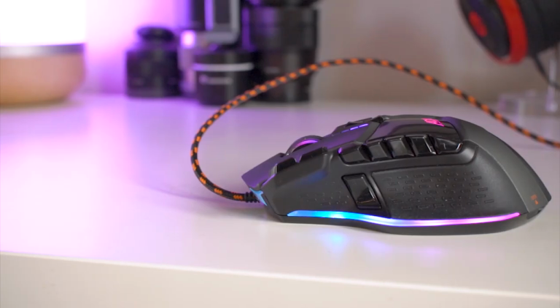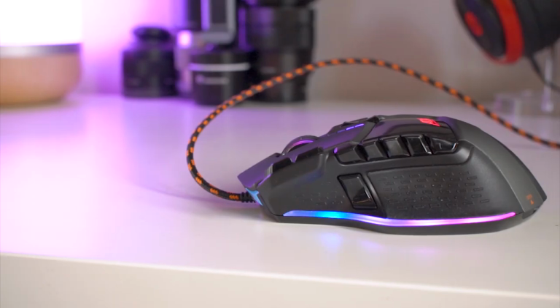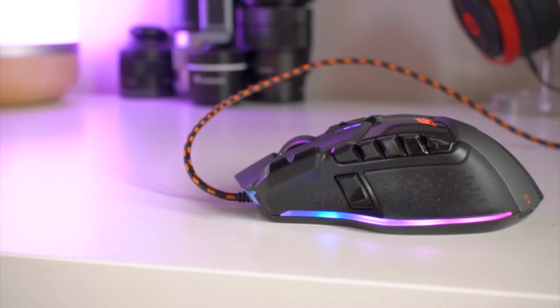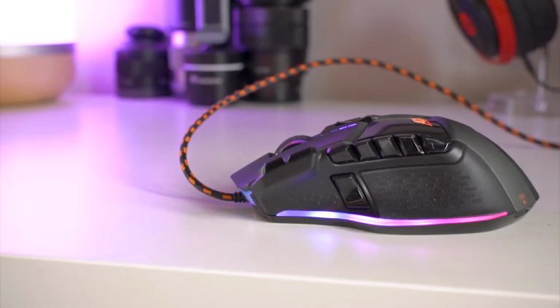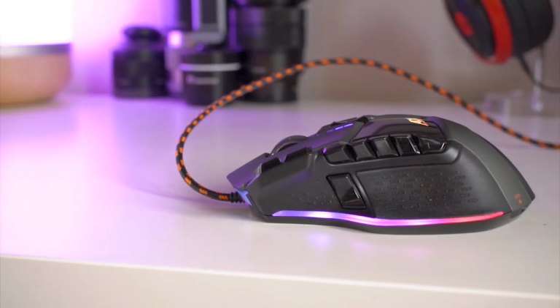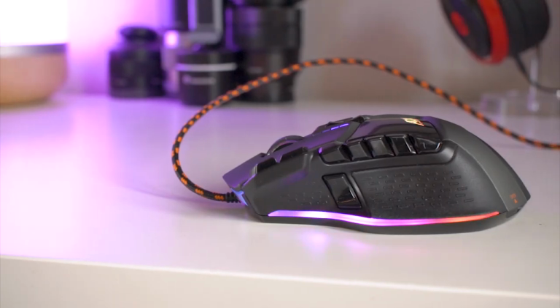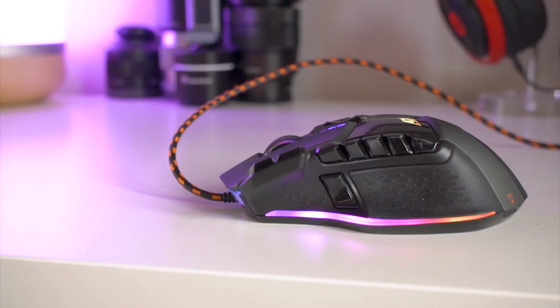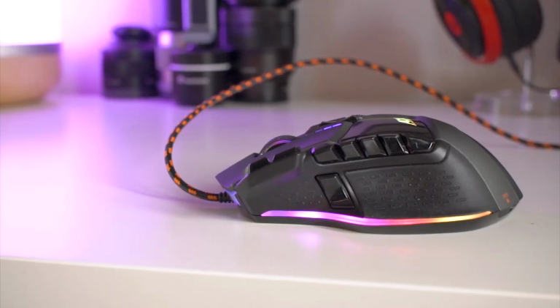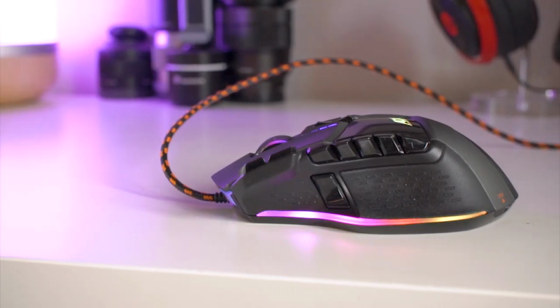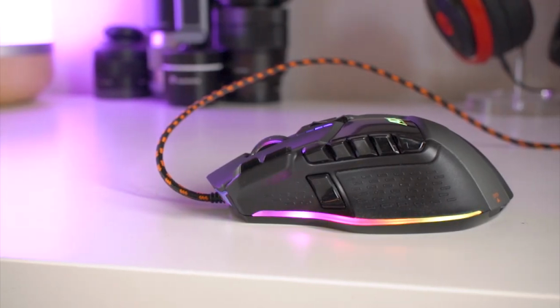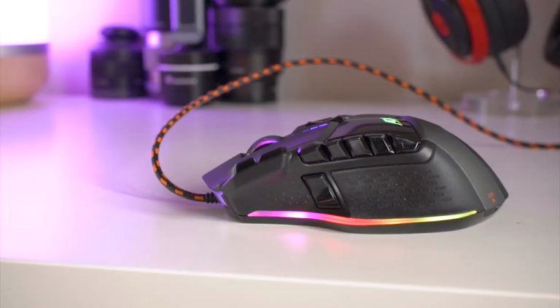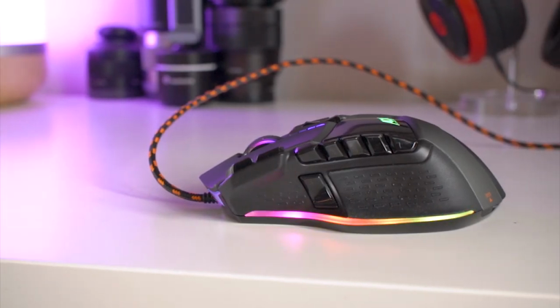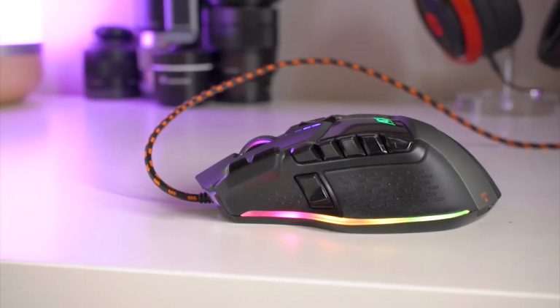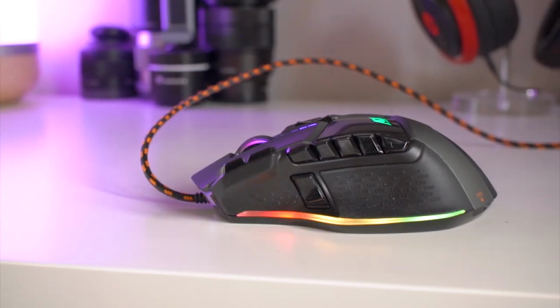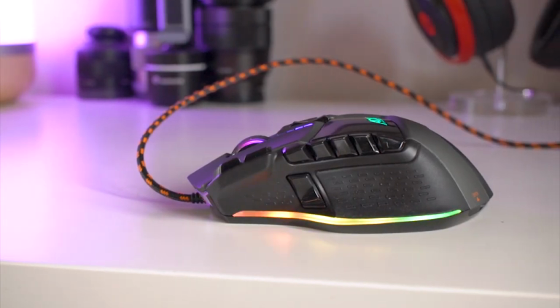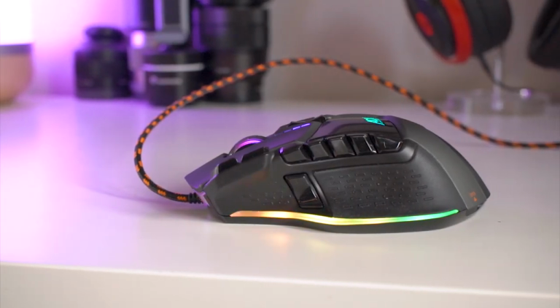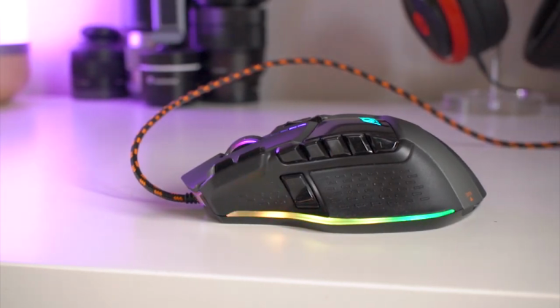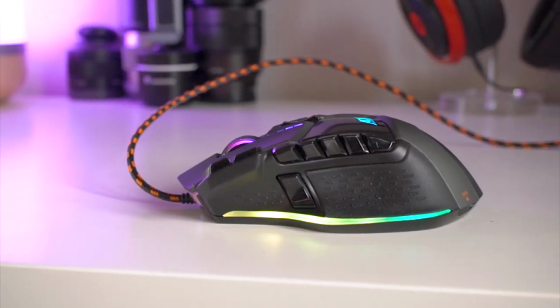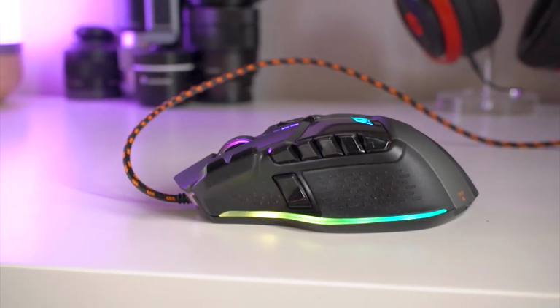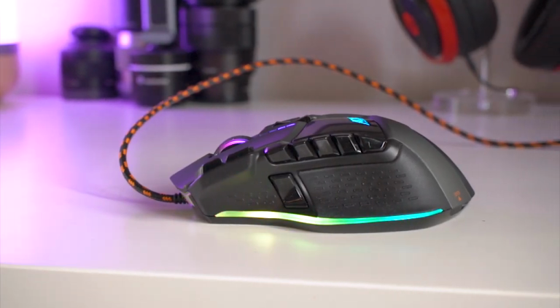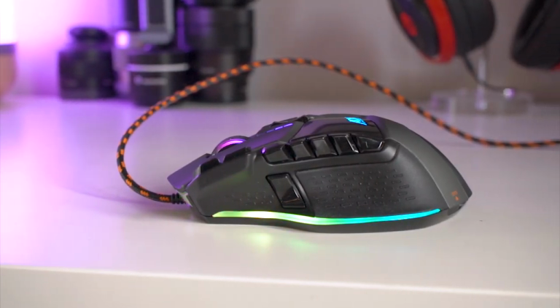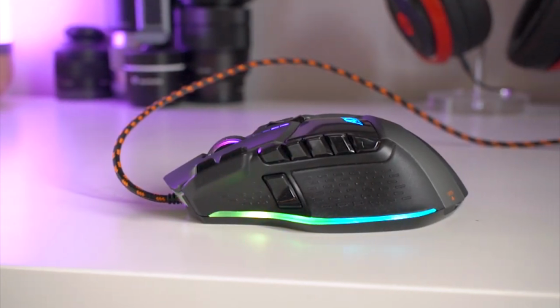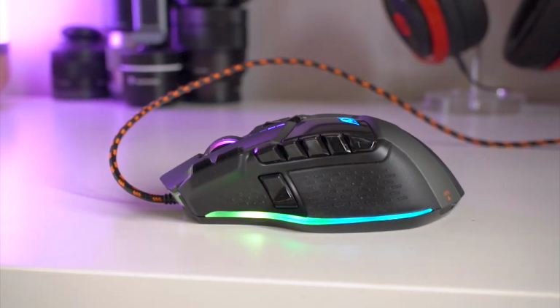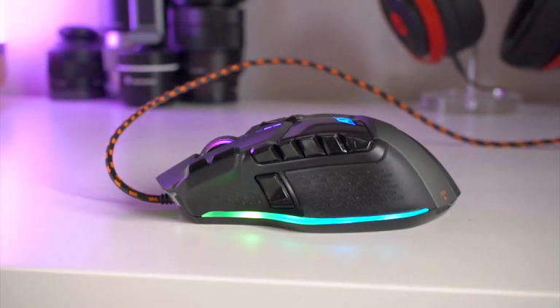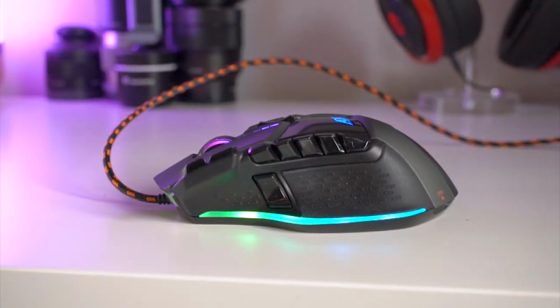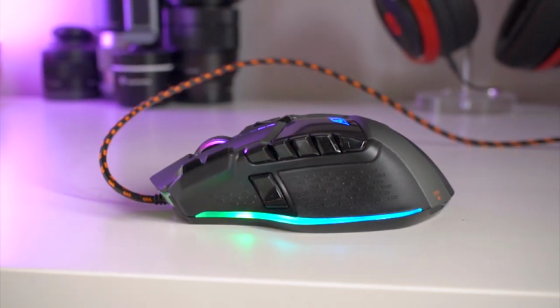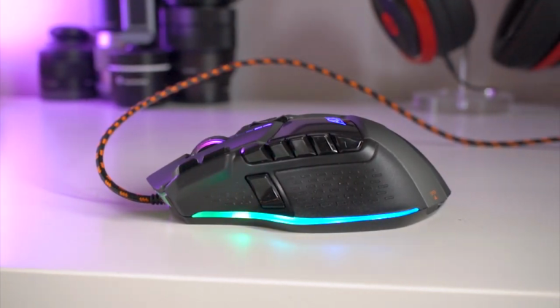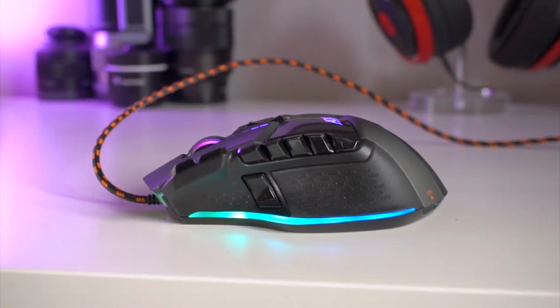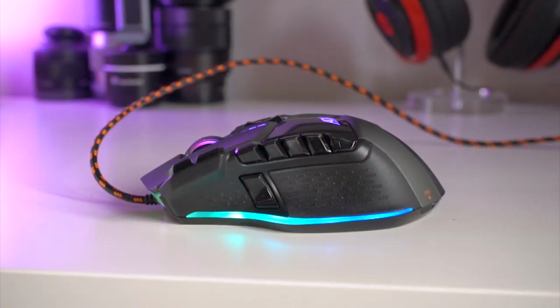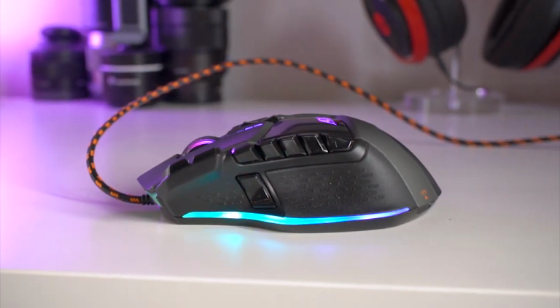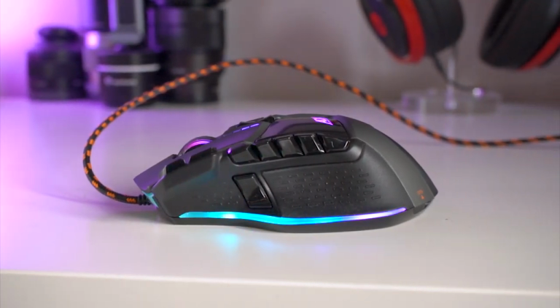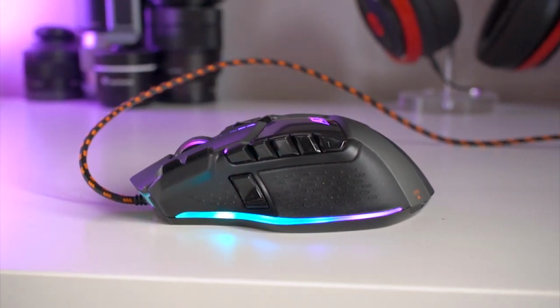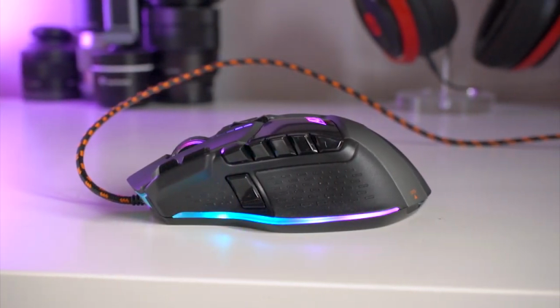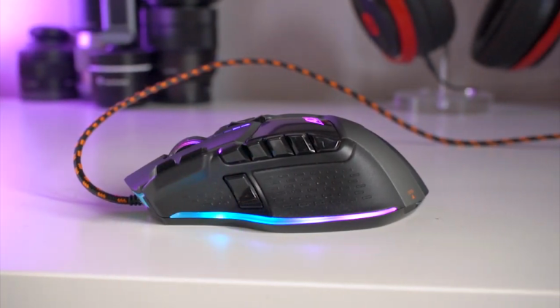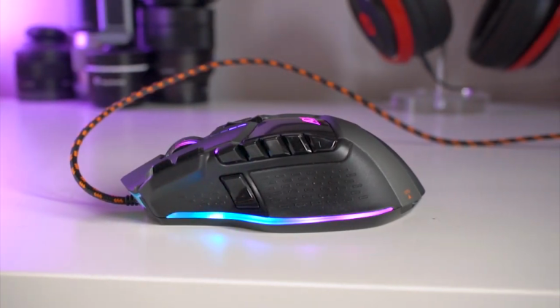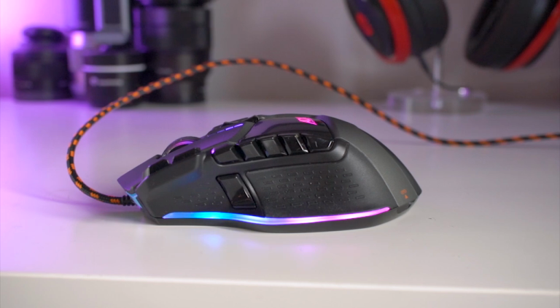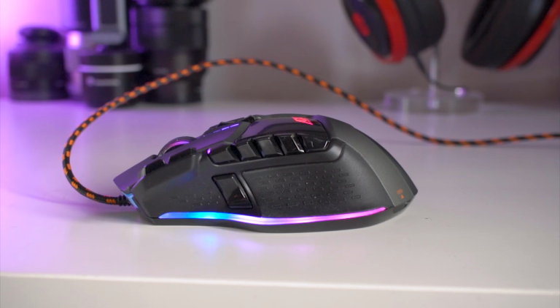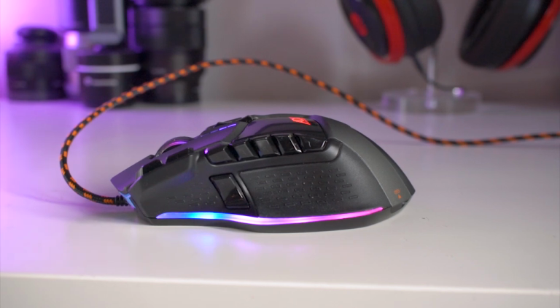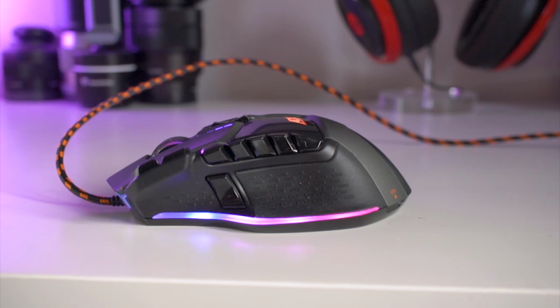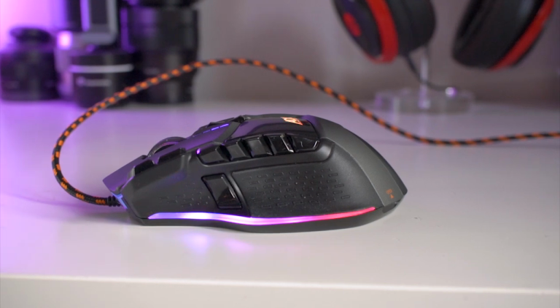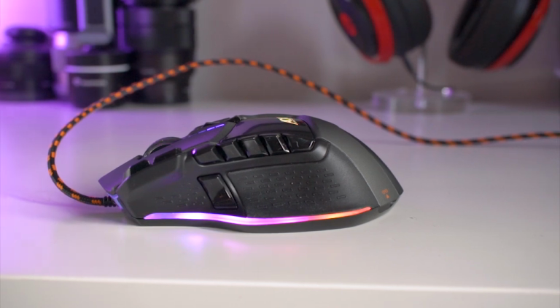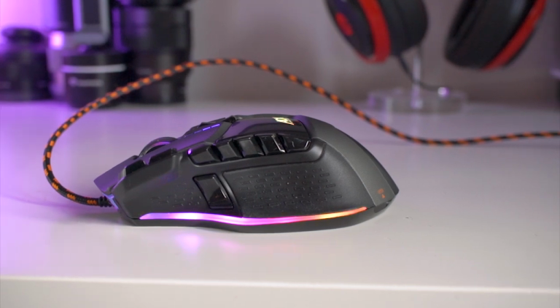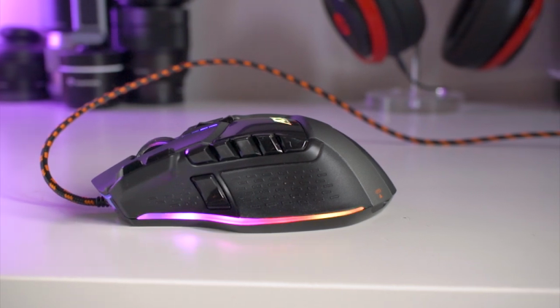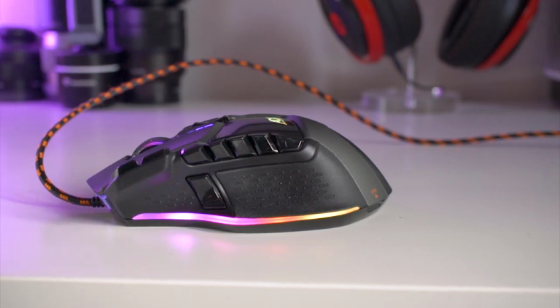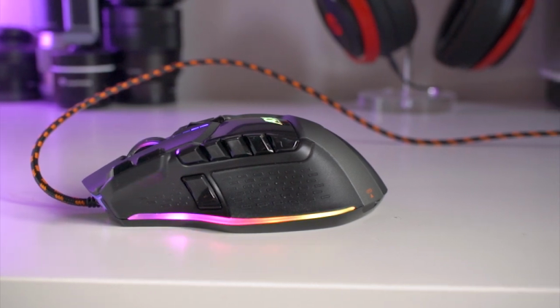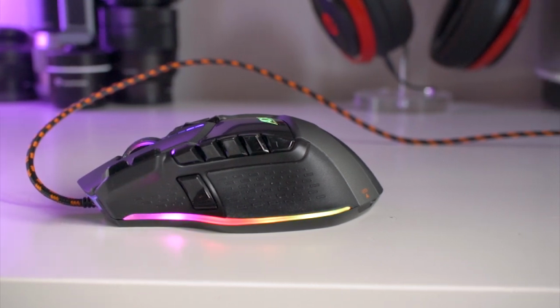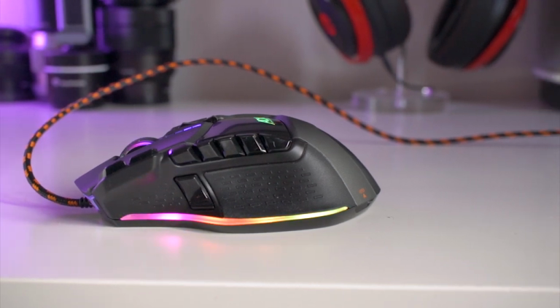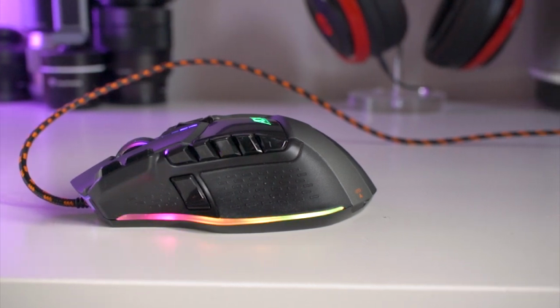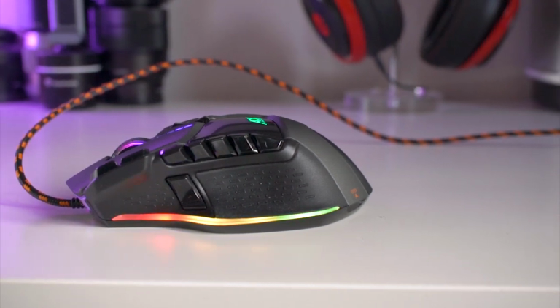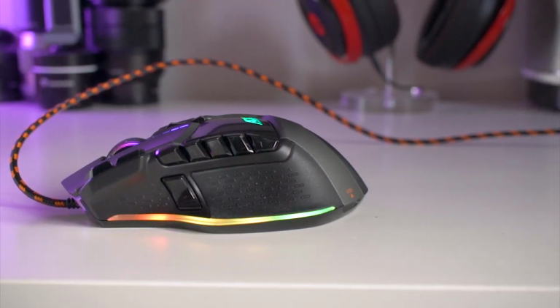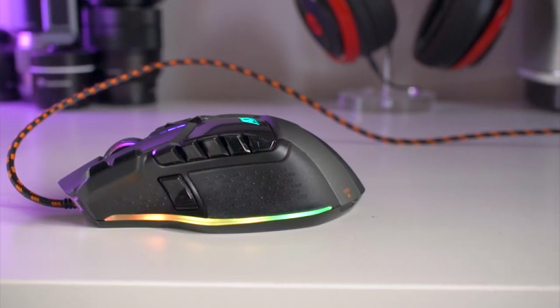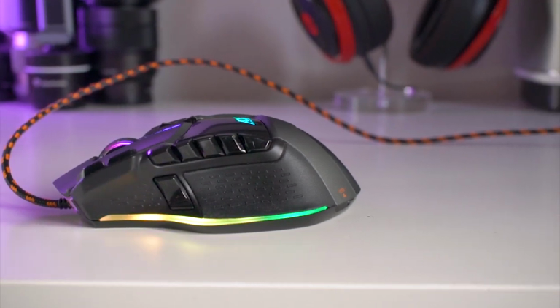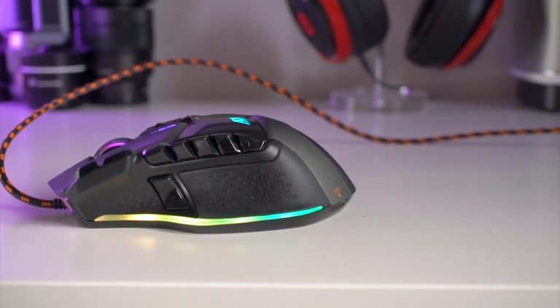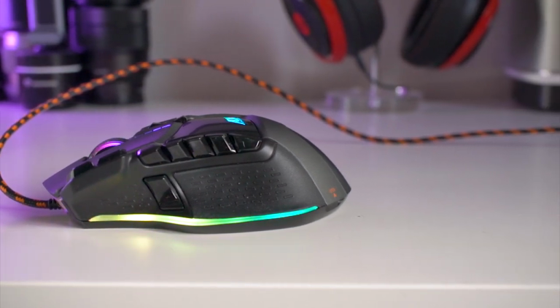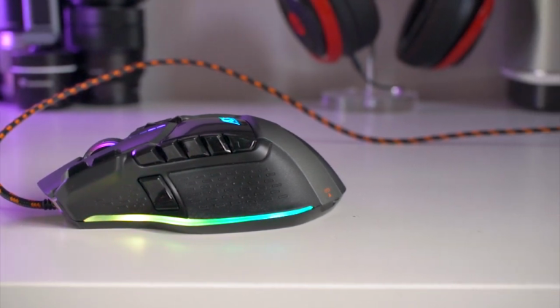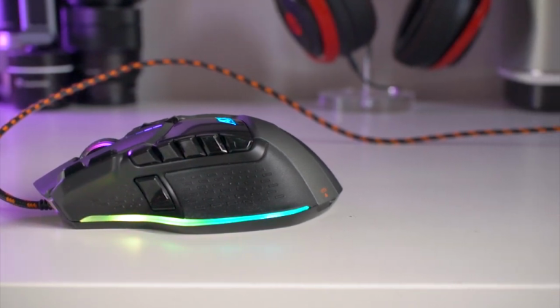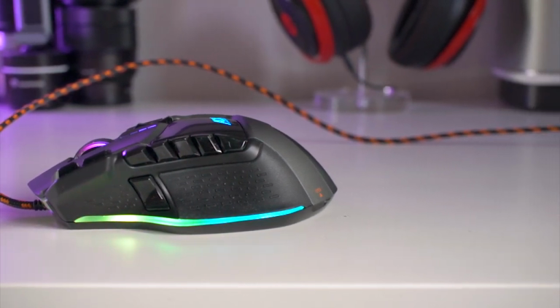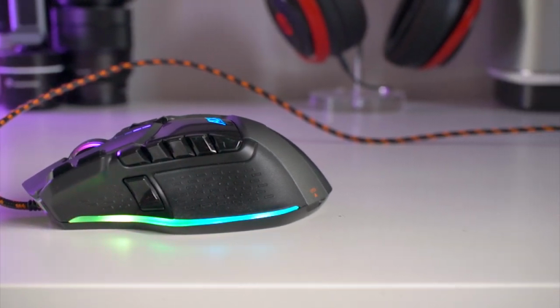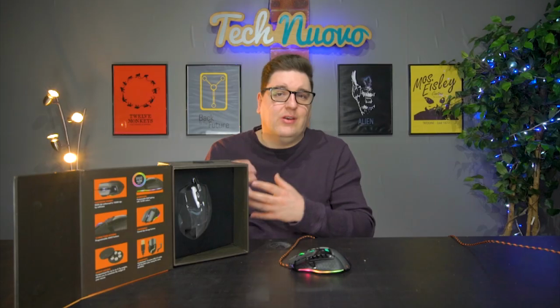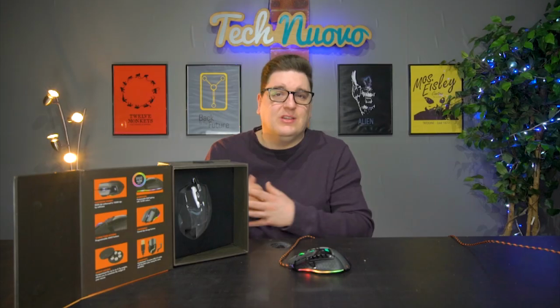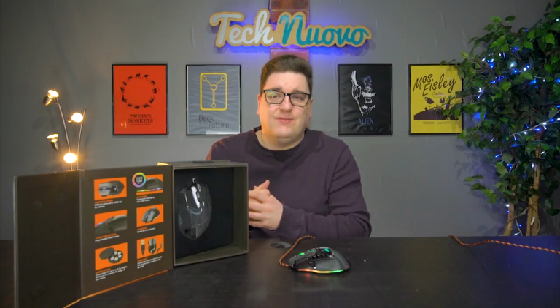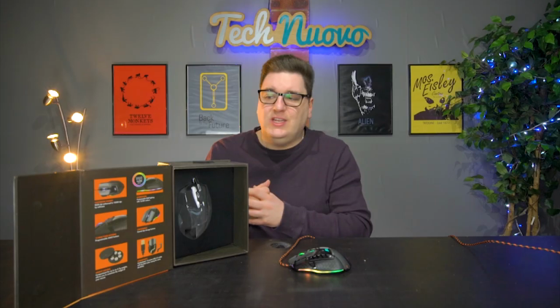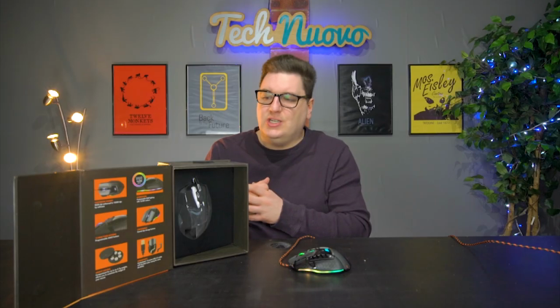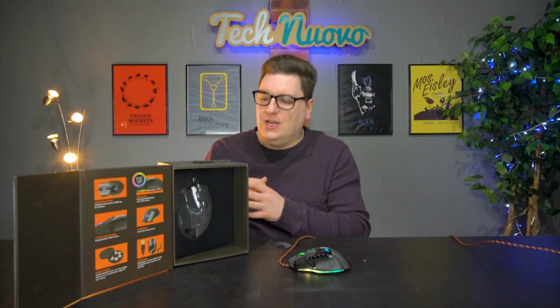The mouse itself is actually packaged very nicely with a door and a window, so you can actually feel the mouse in your hand before you actually buy it, which is a very, very nice feature.